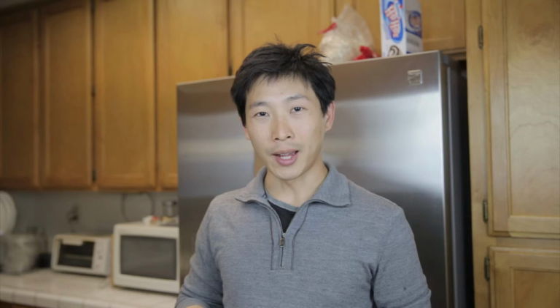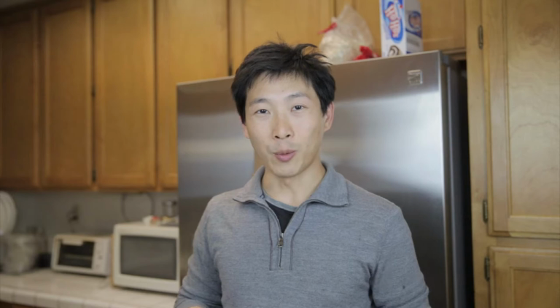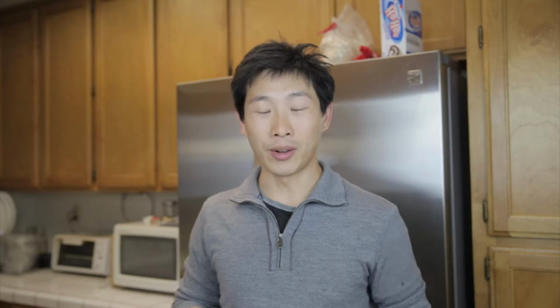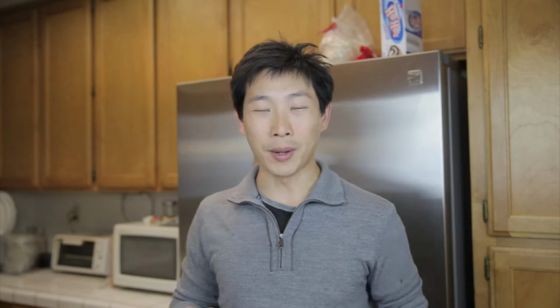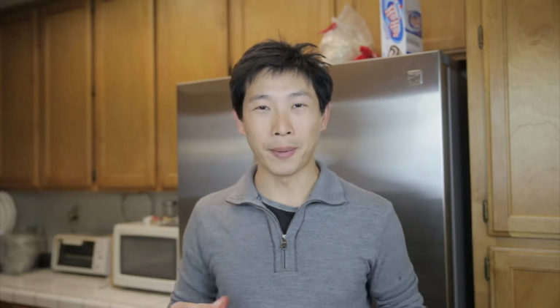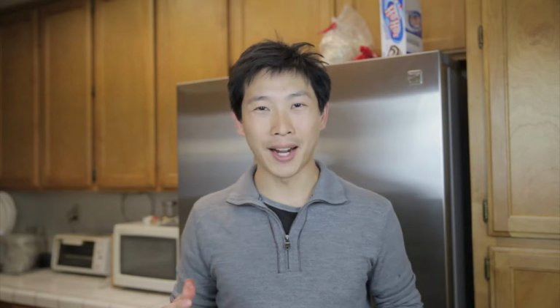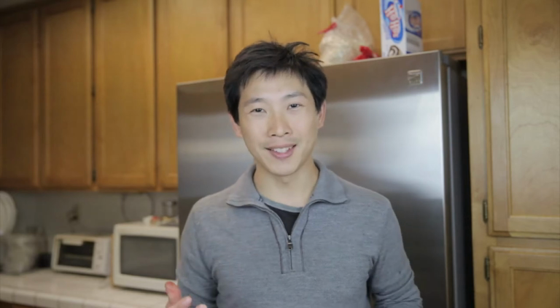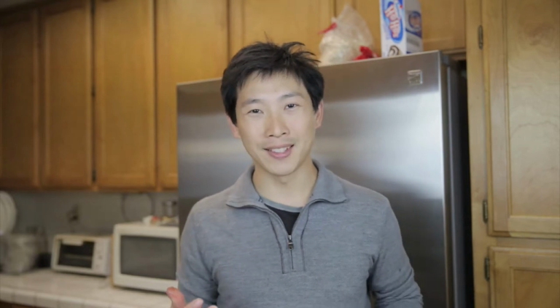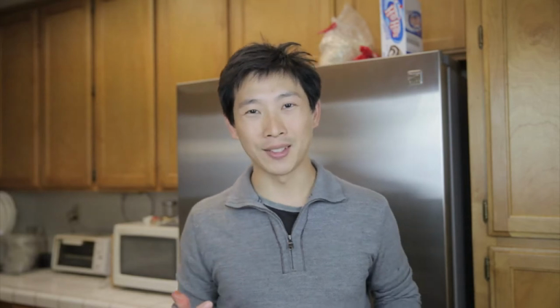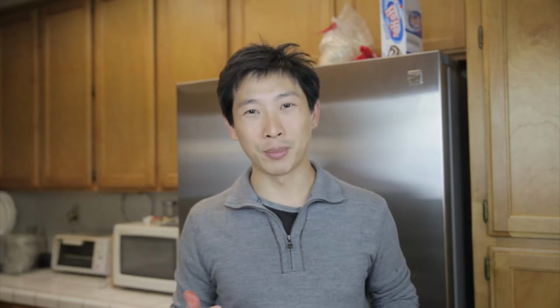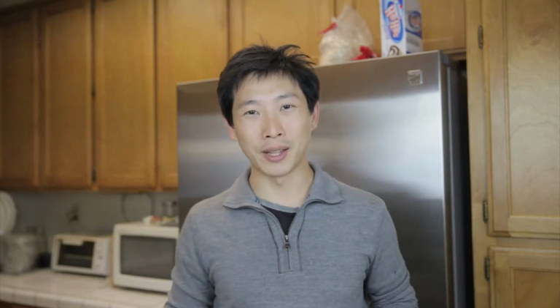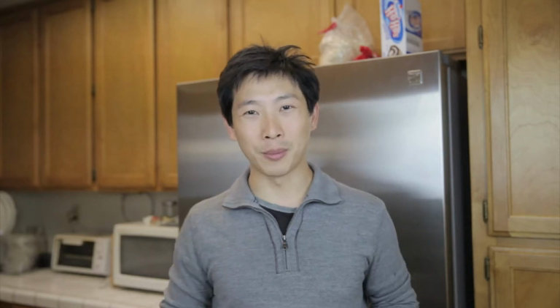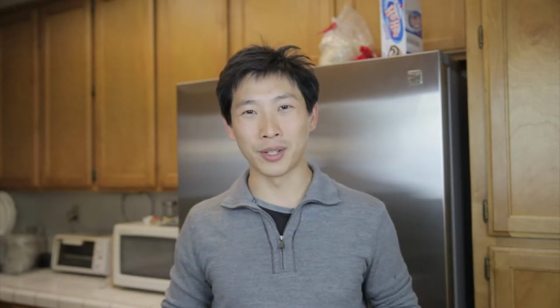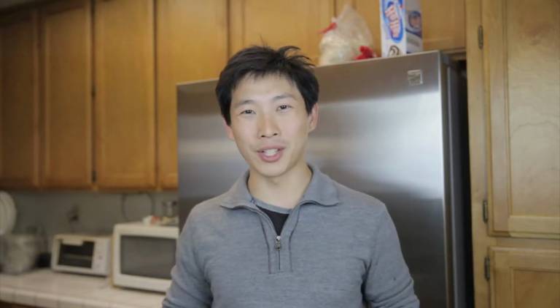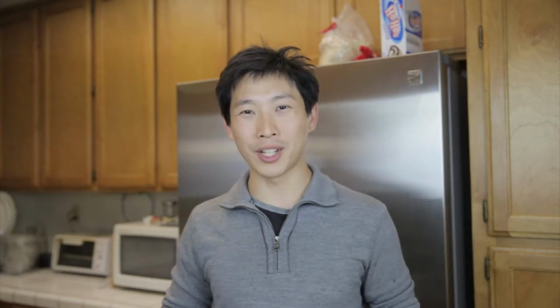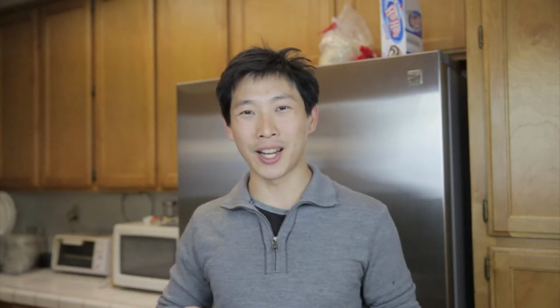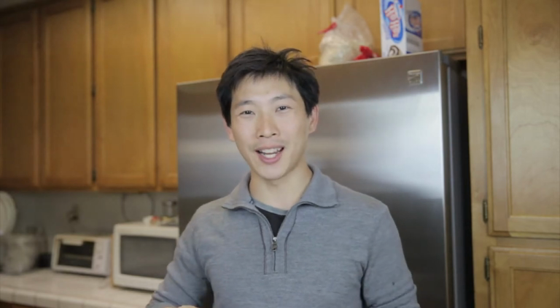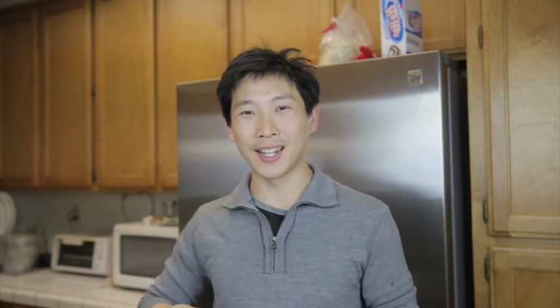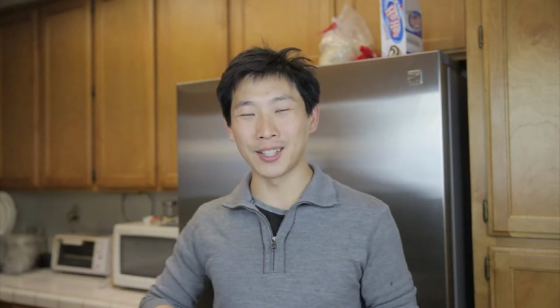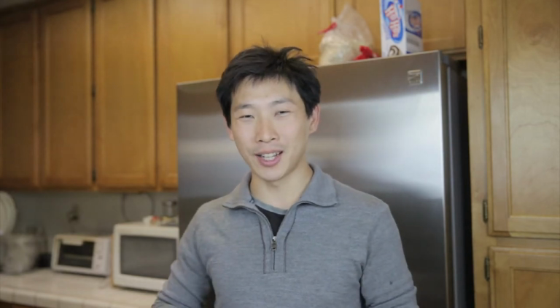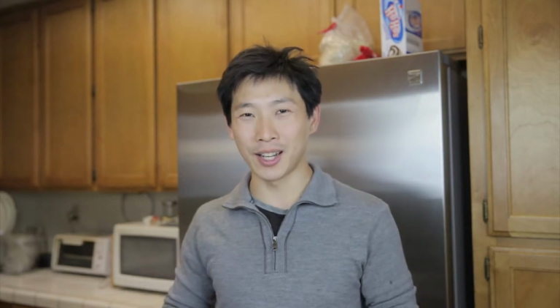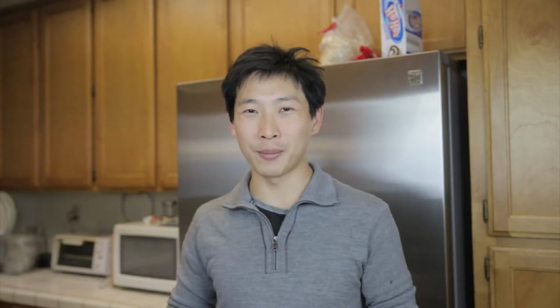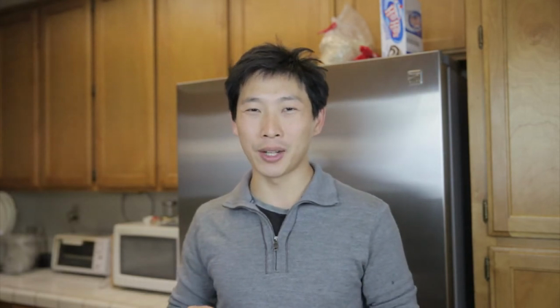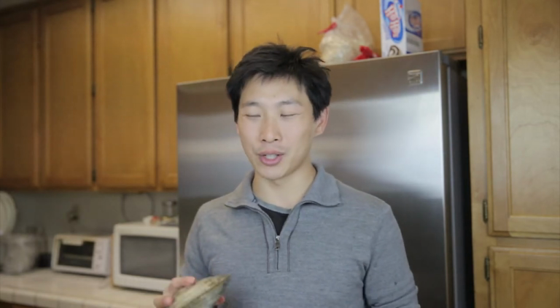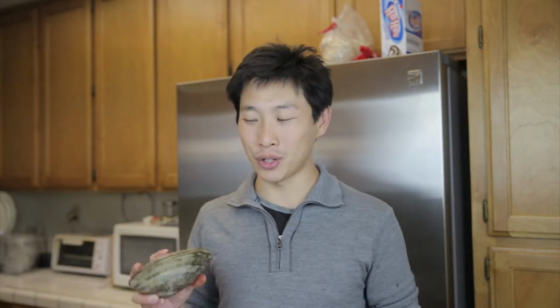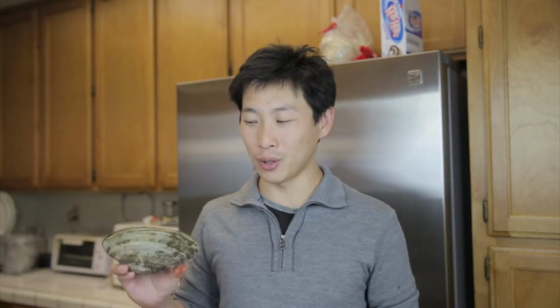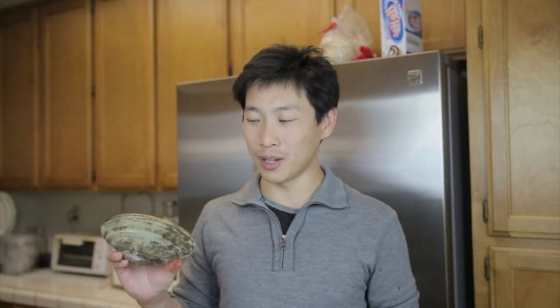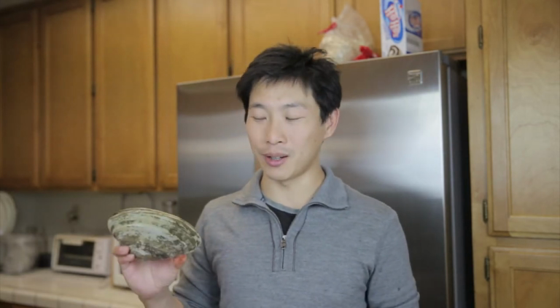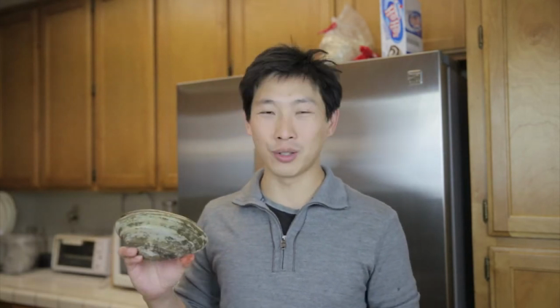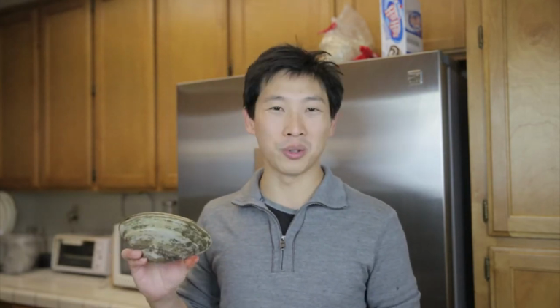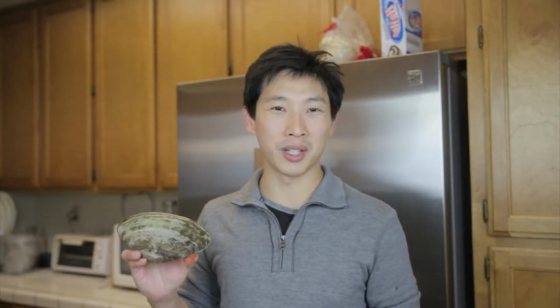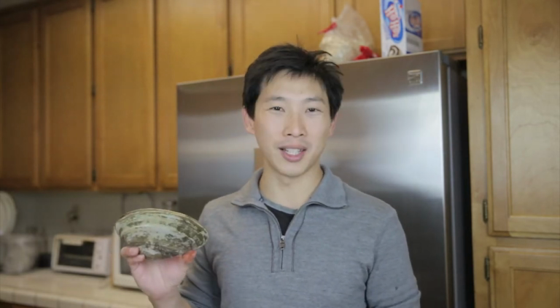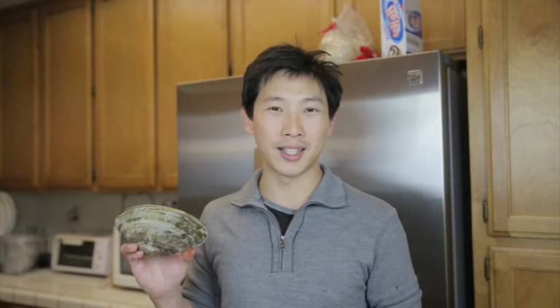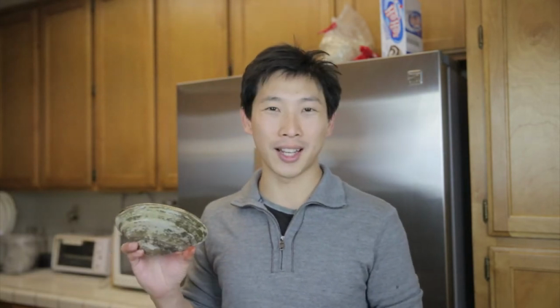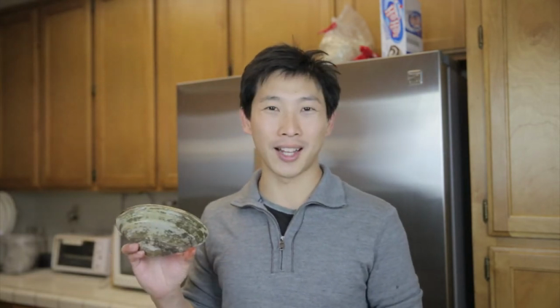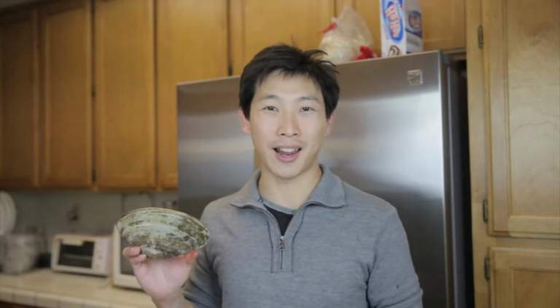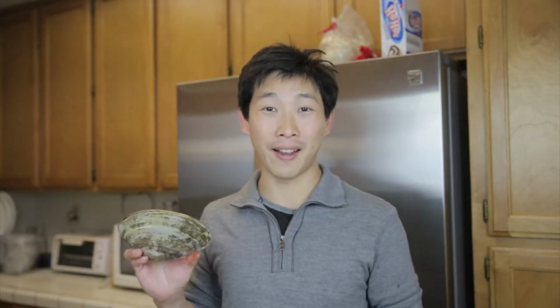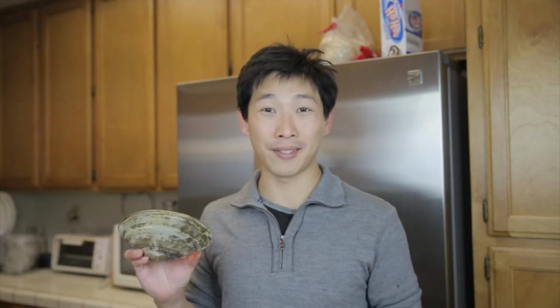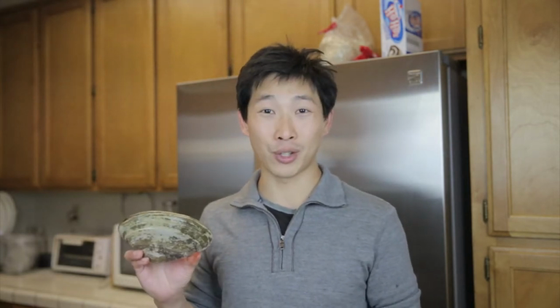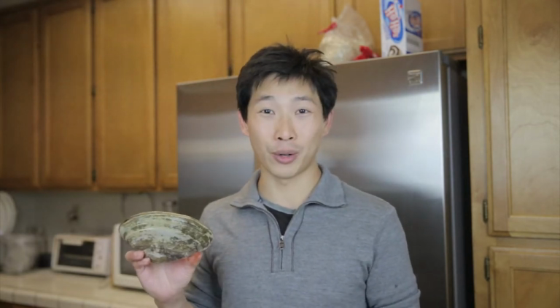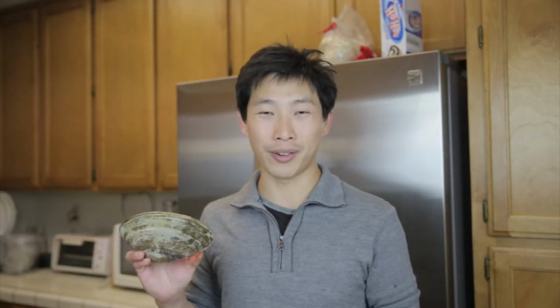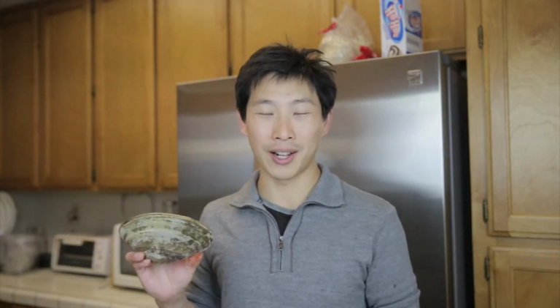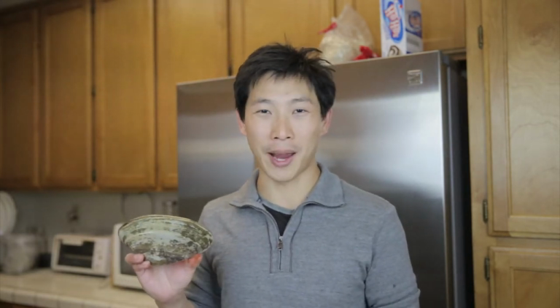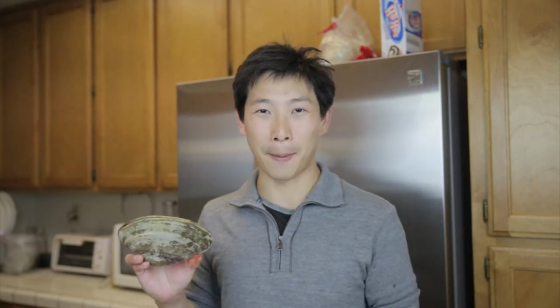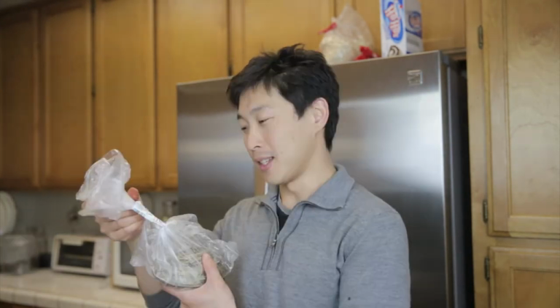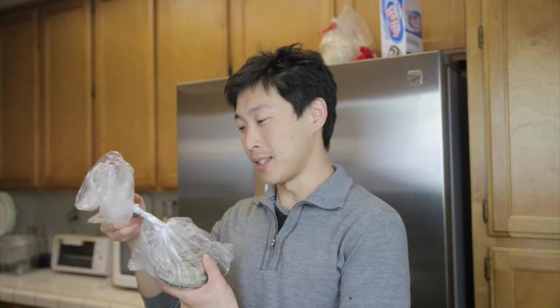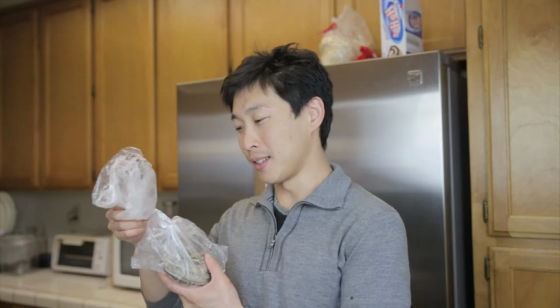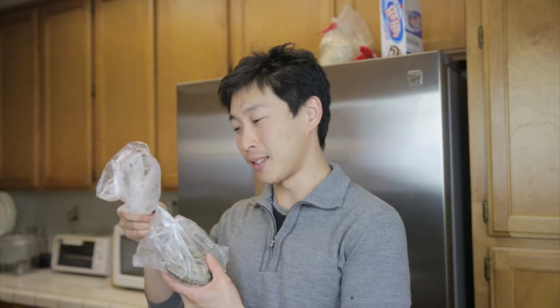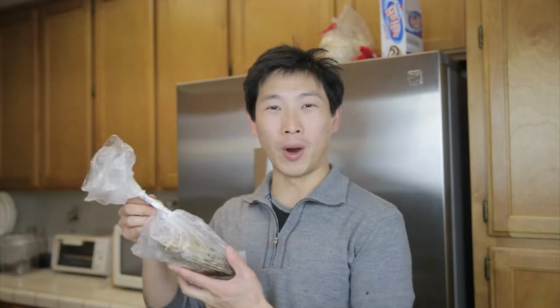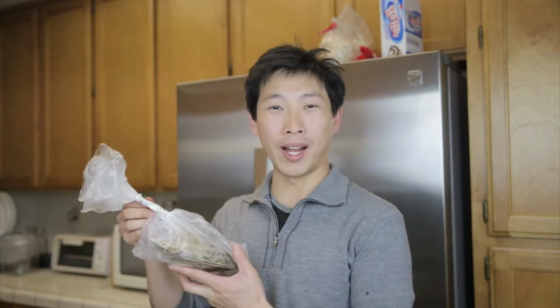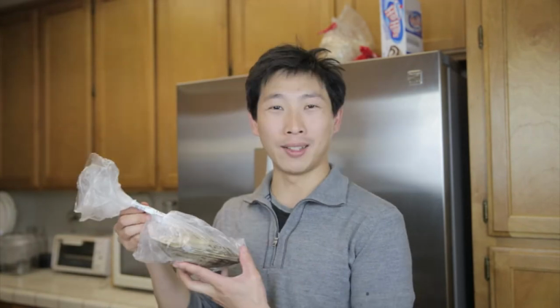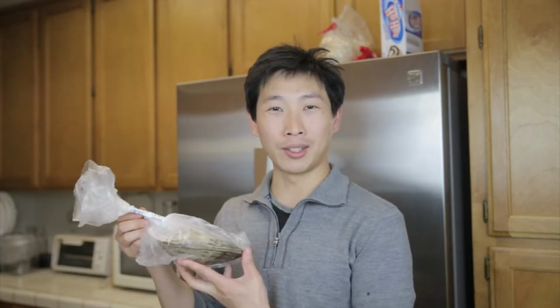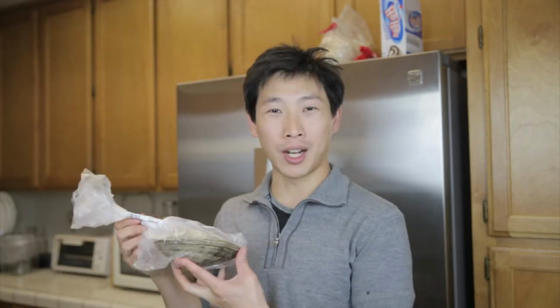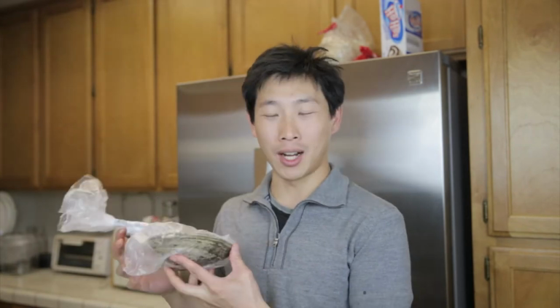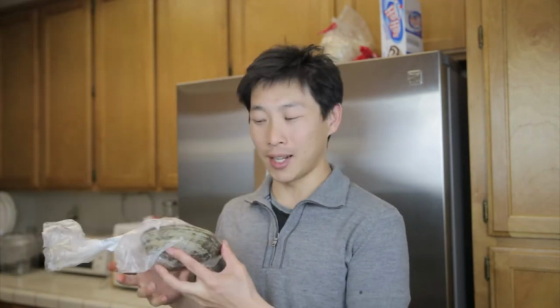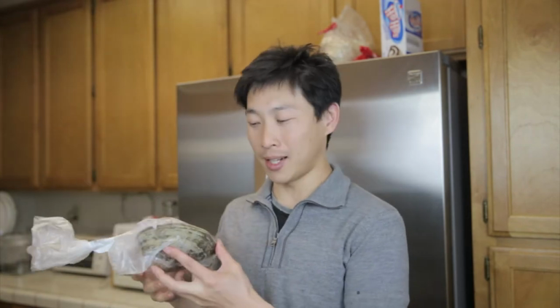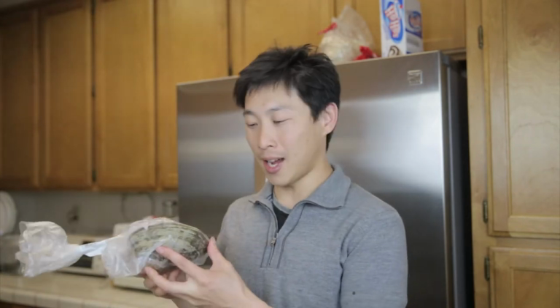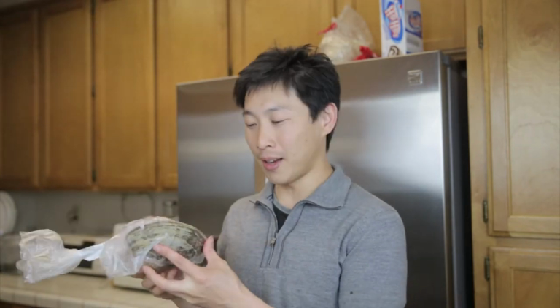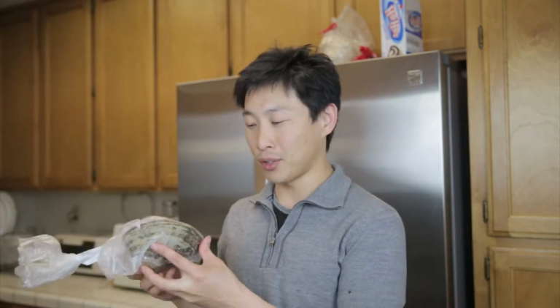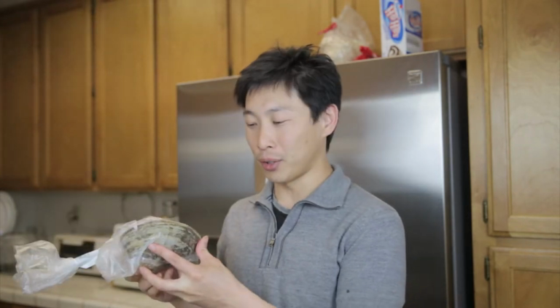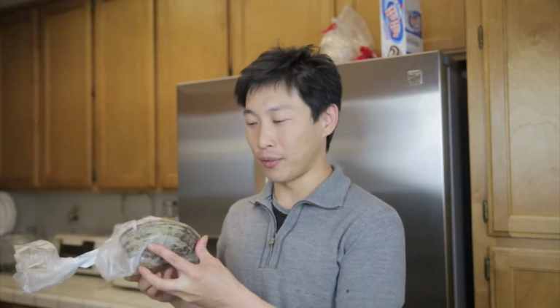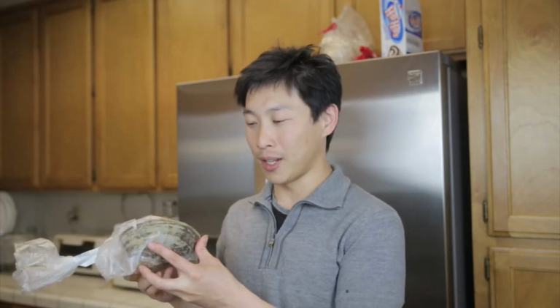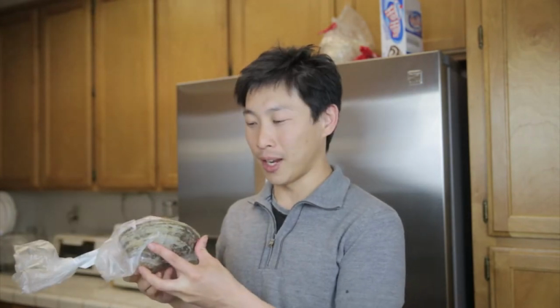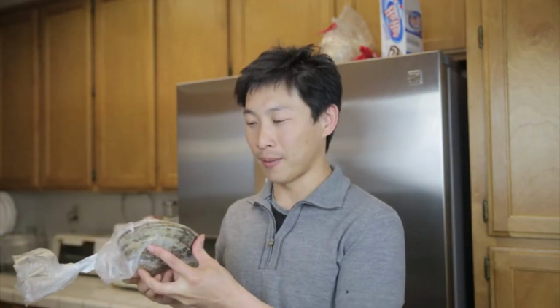Hey, welcome back. This is Beat the Bush and today I'm going to show you how to eat a live surf clam. This is wild caught live surf clam.